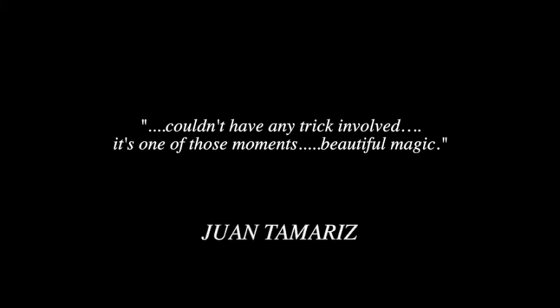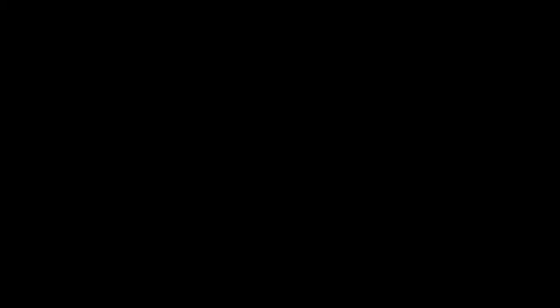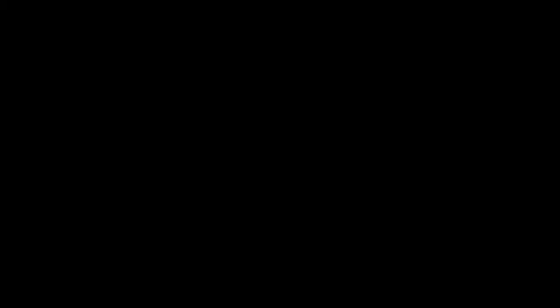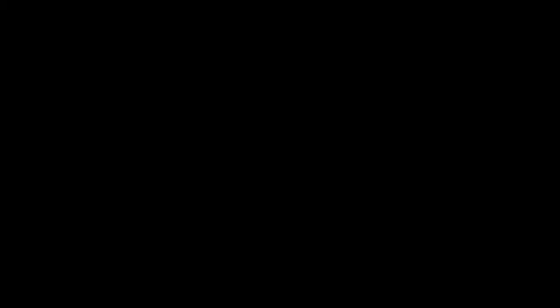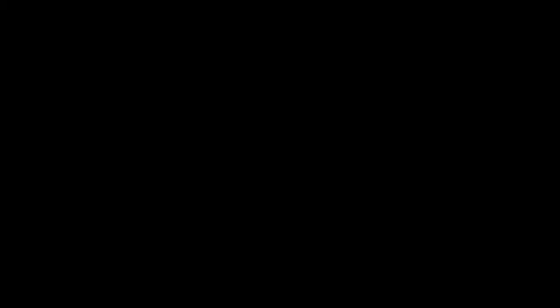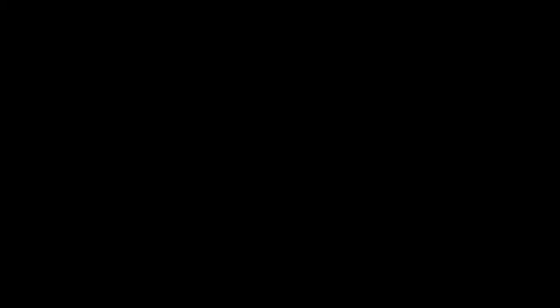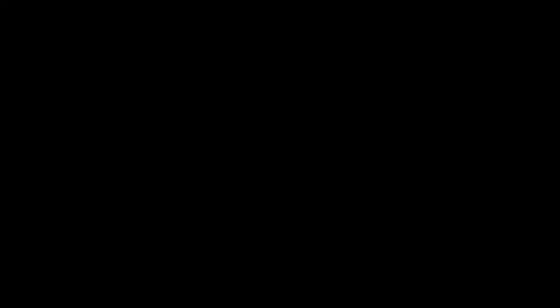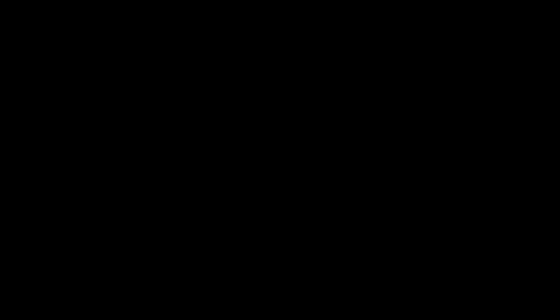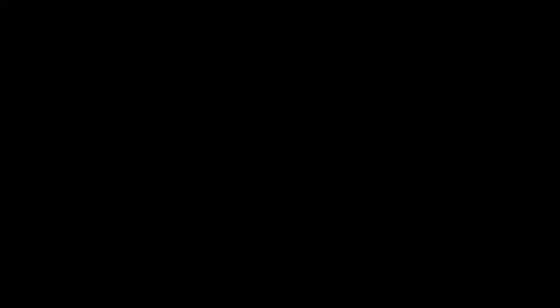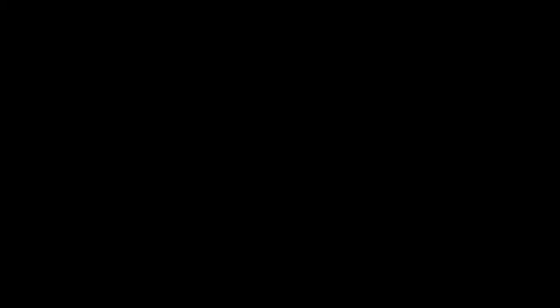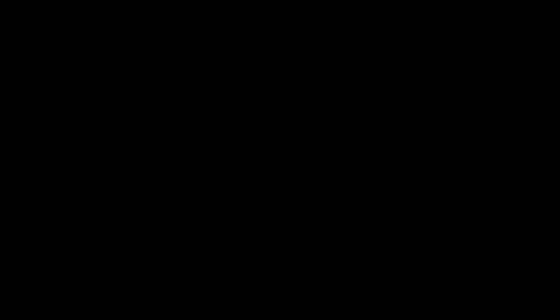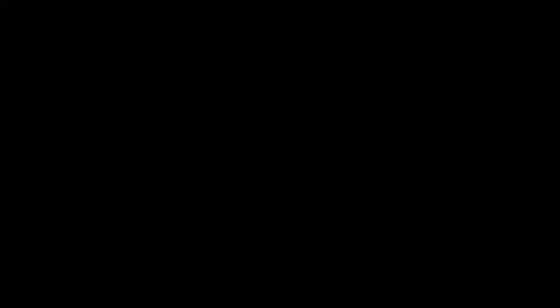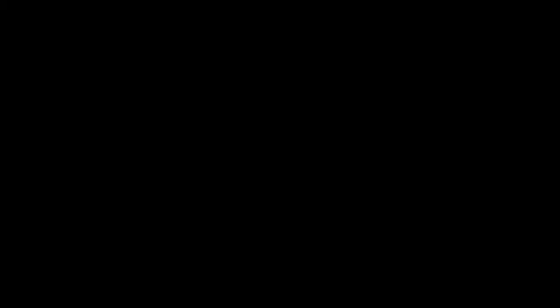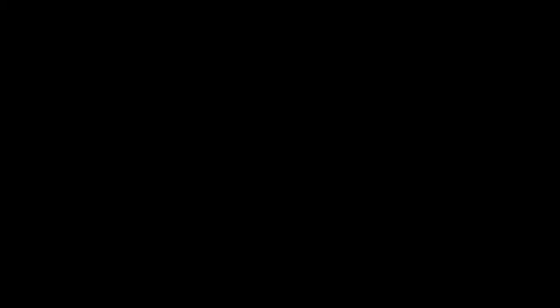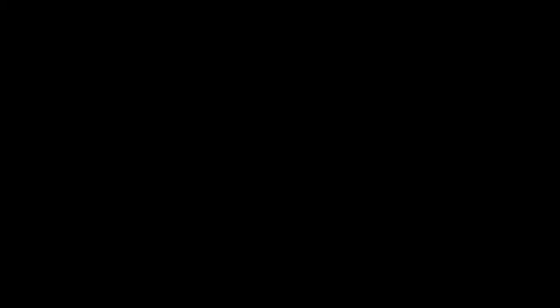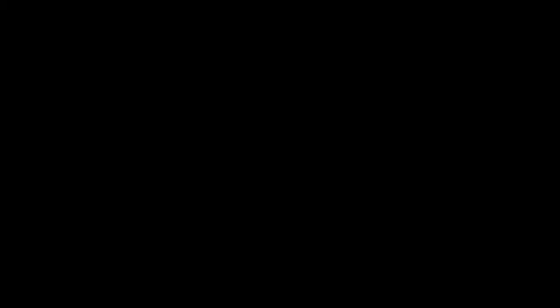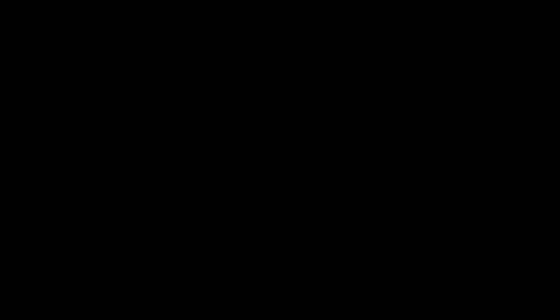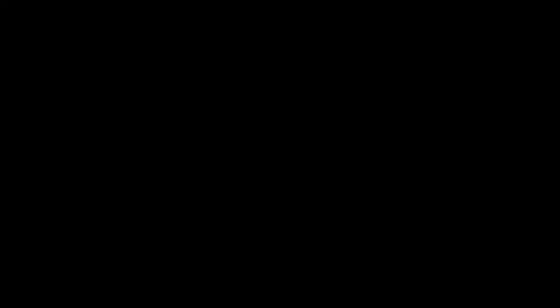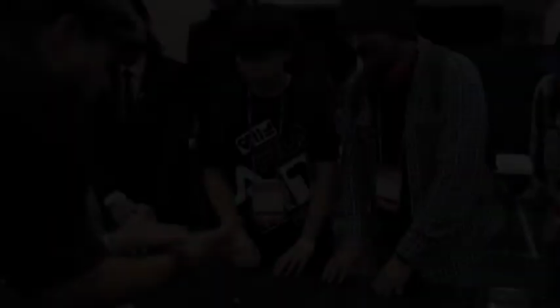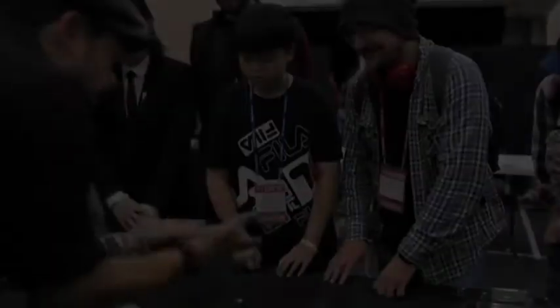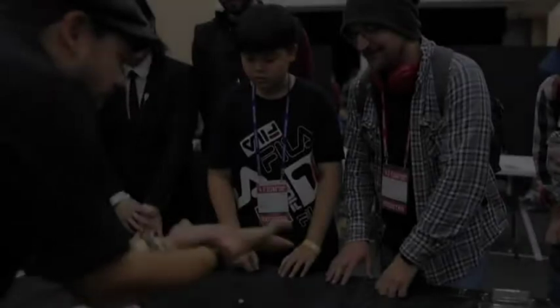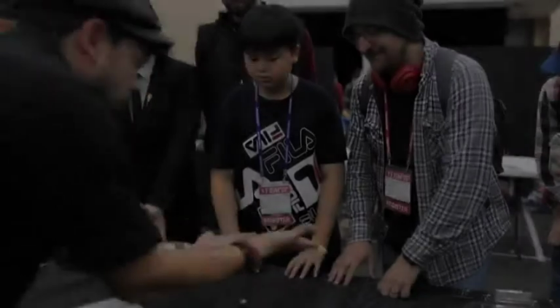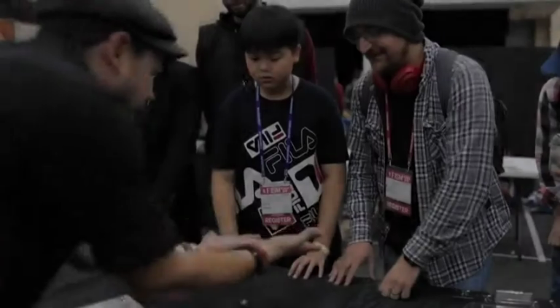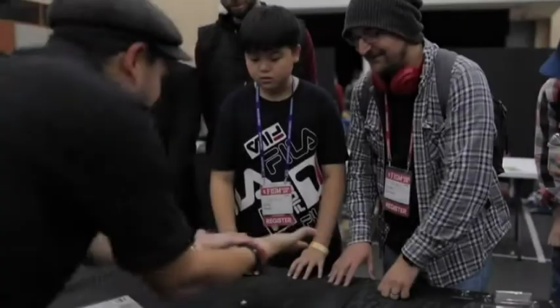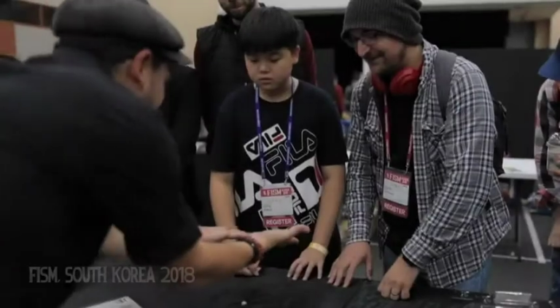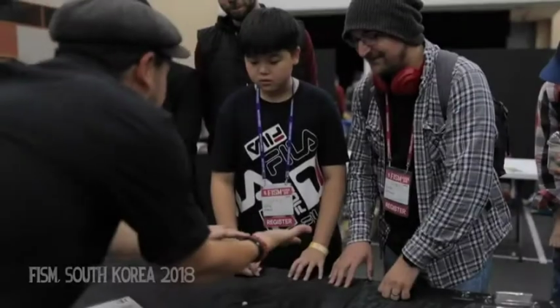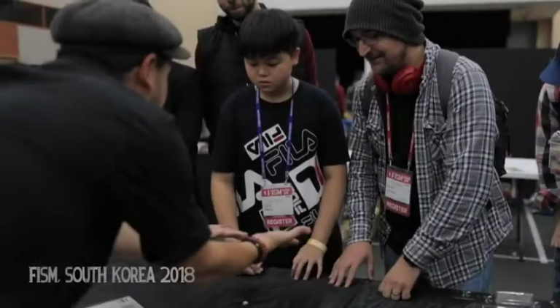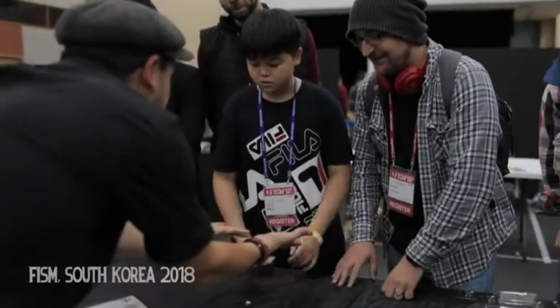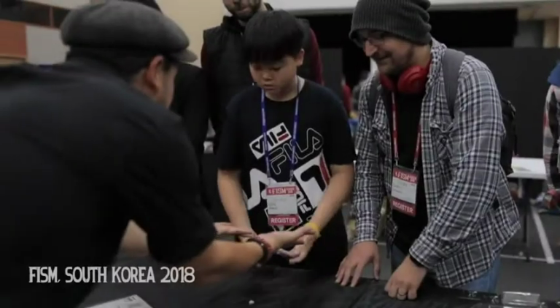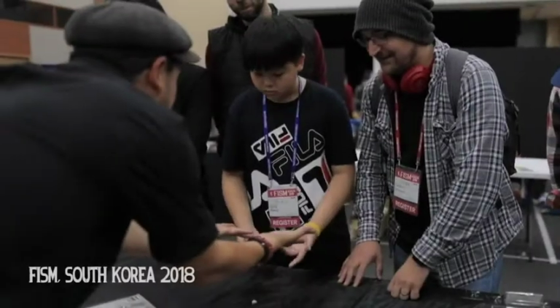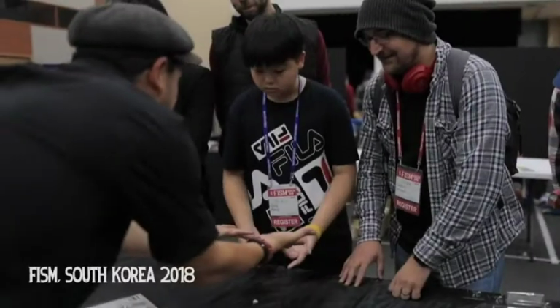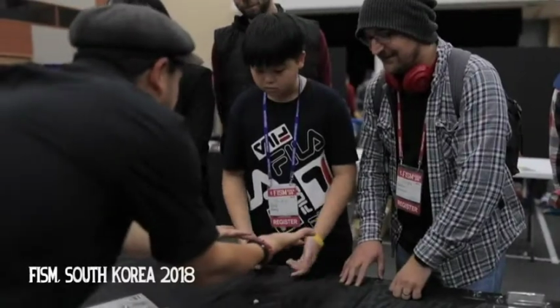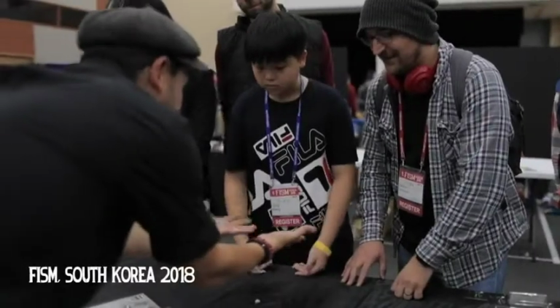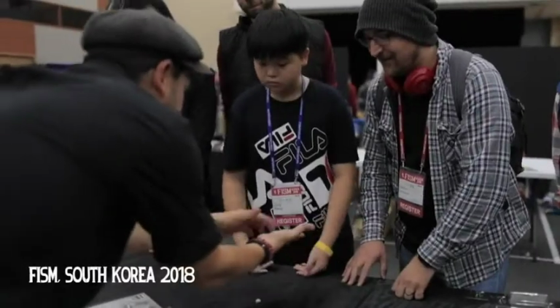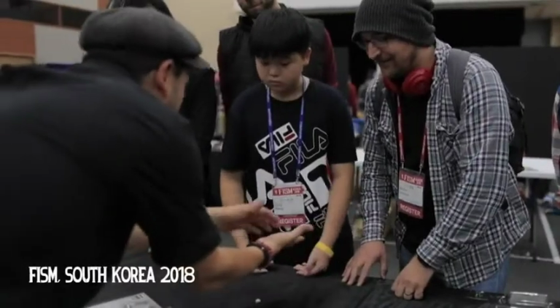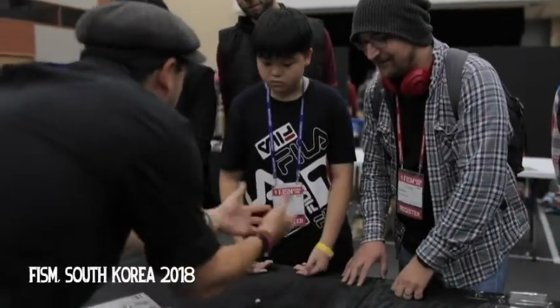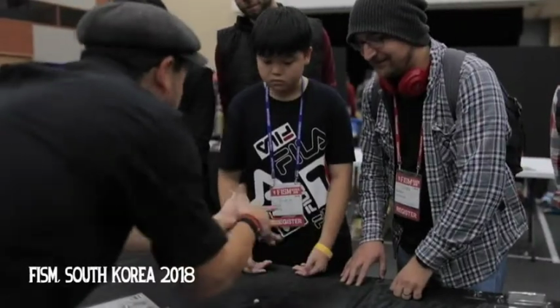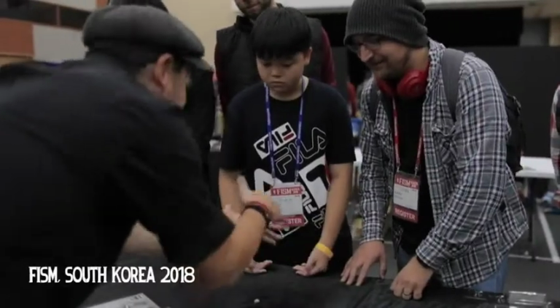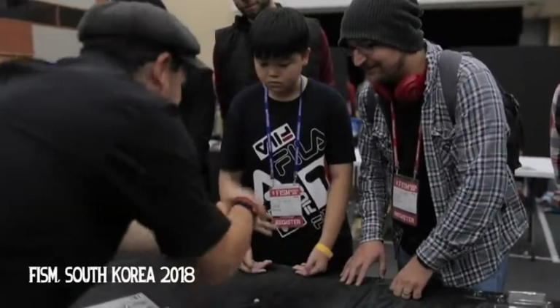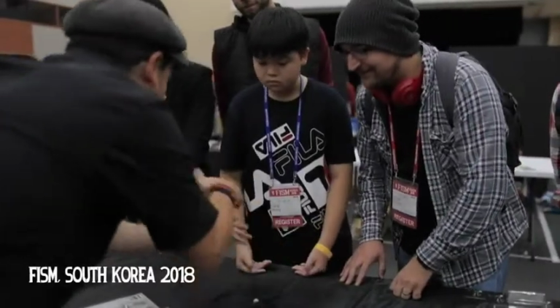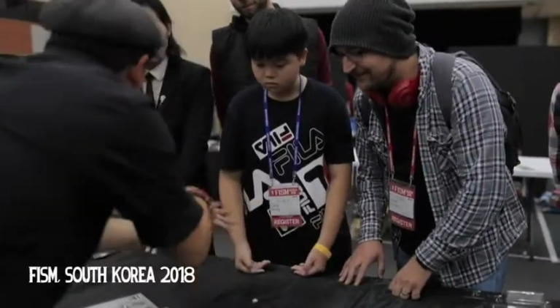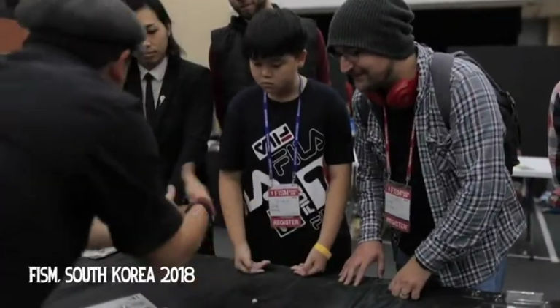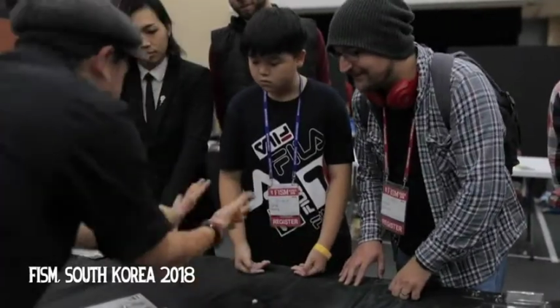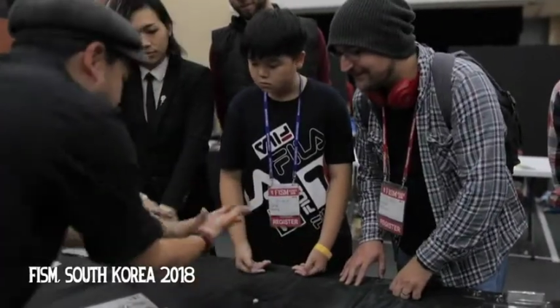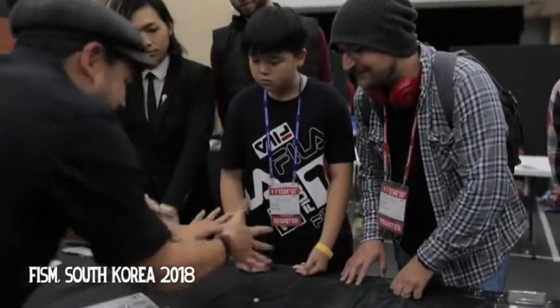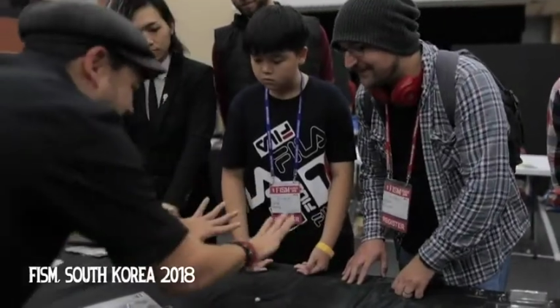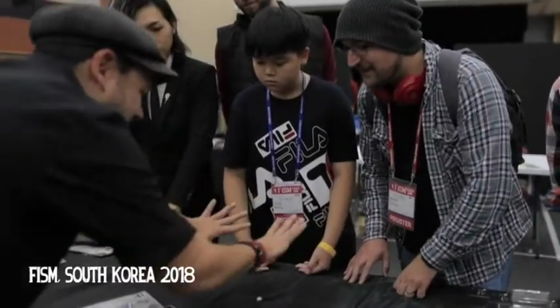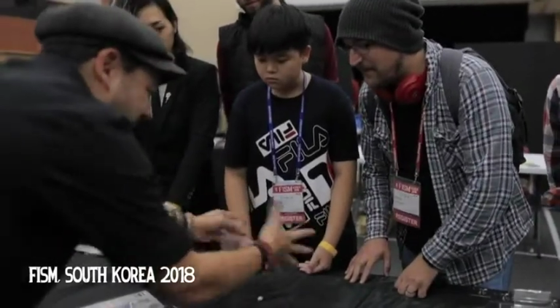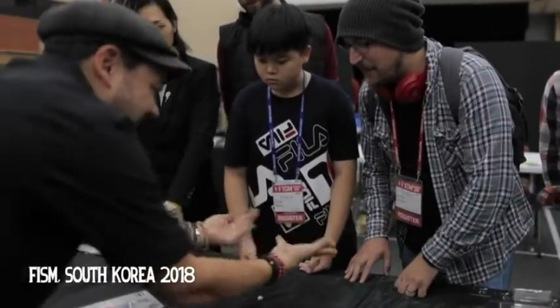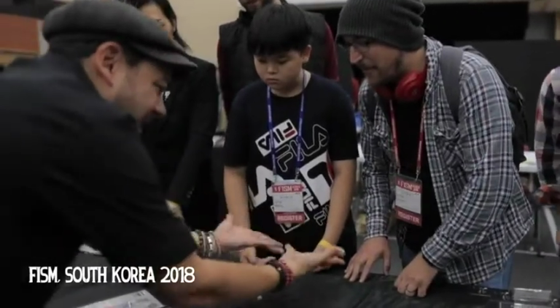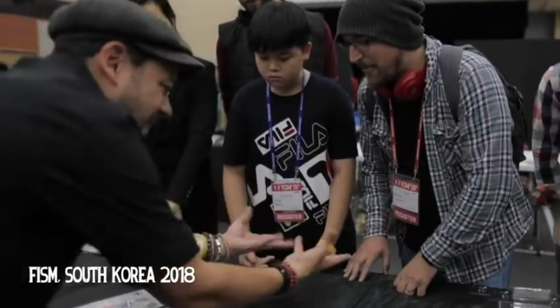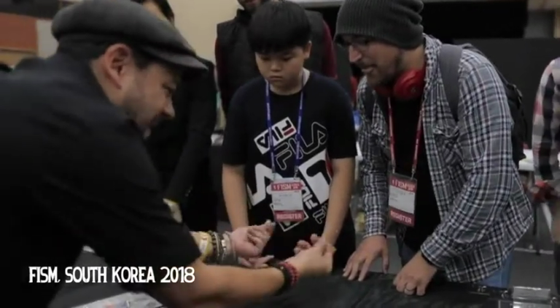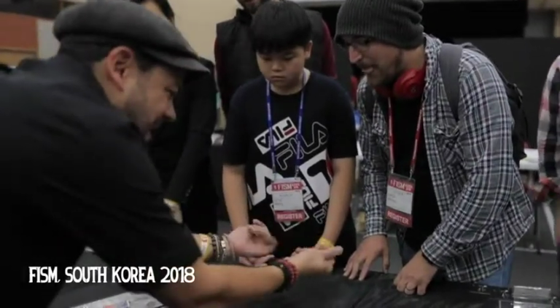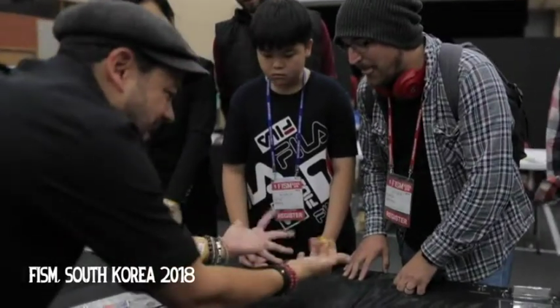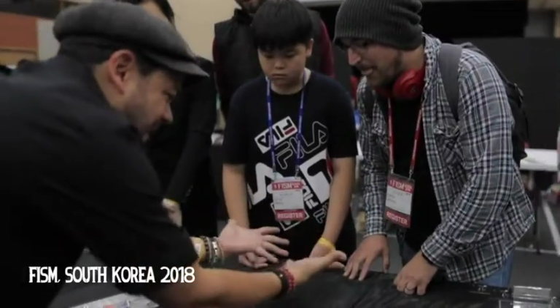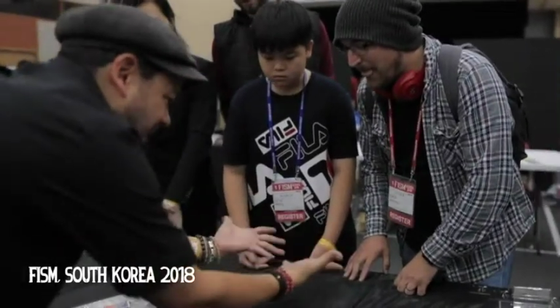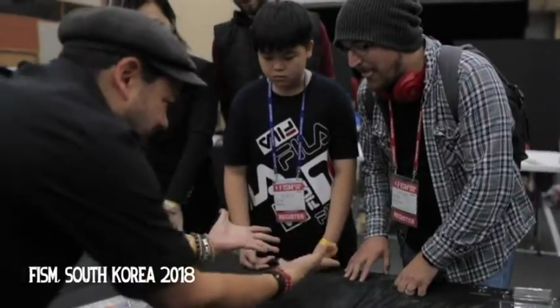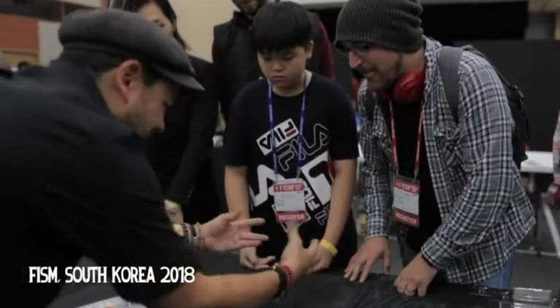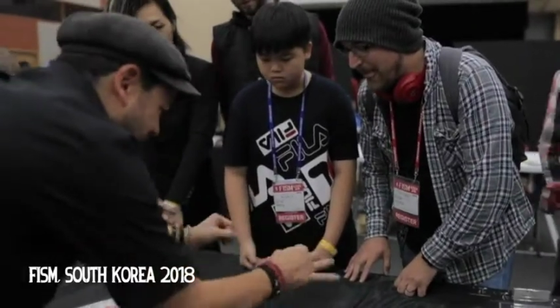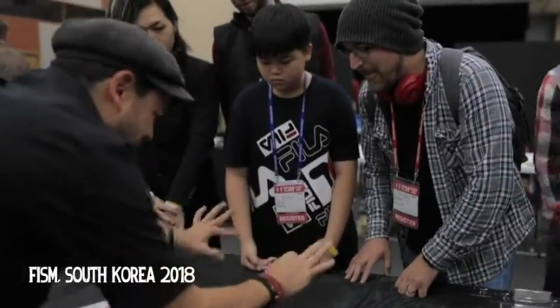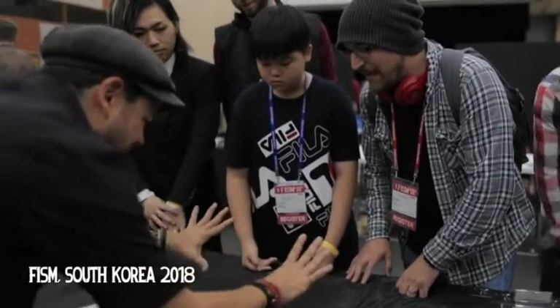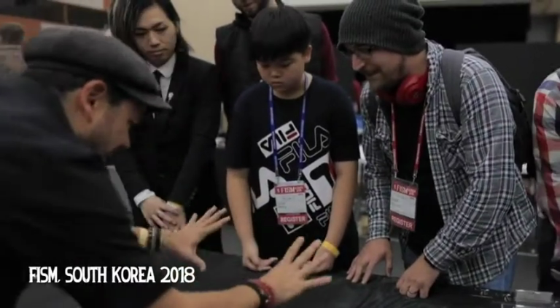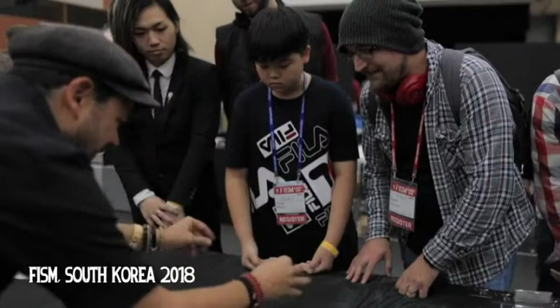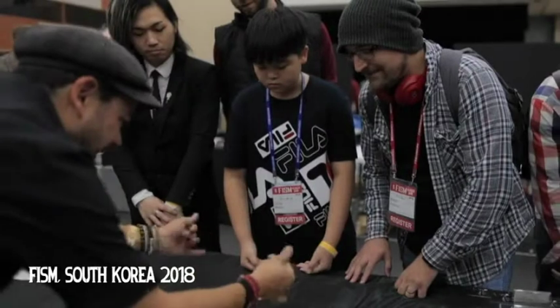Did I touch those pieces? No. Do I have something? No. Nothing, nothing, nothing.